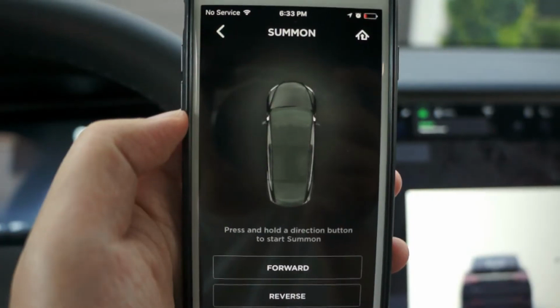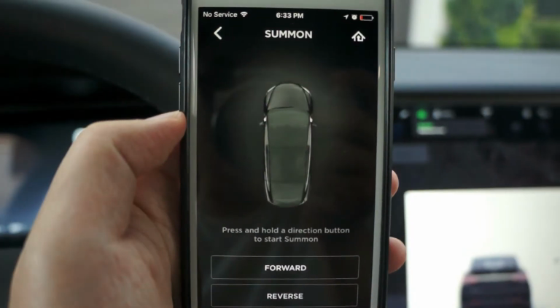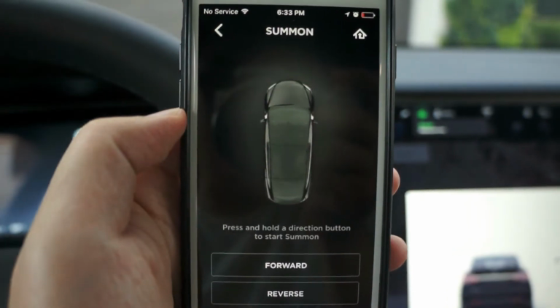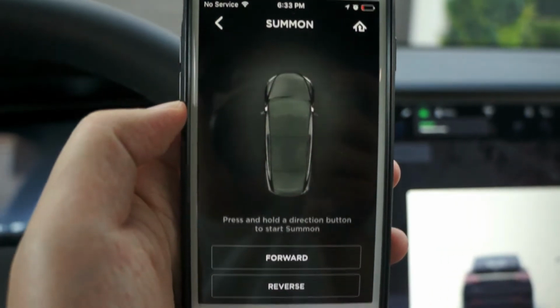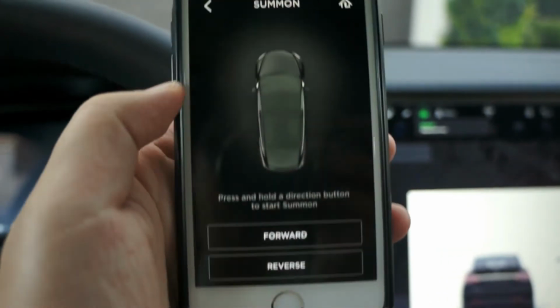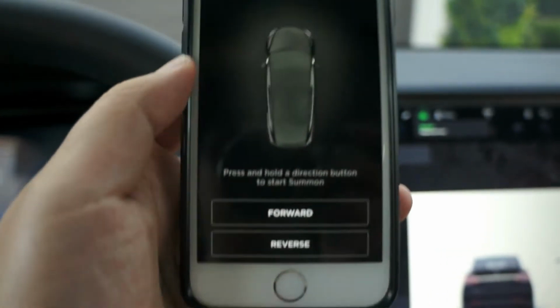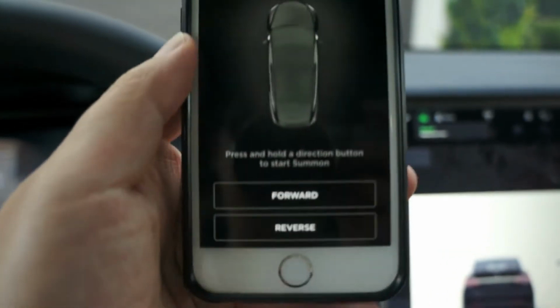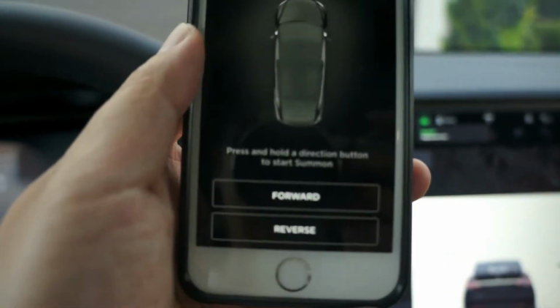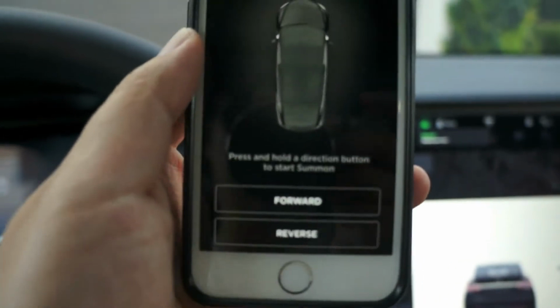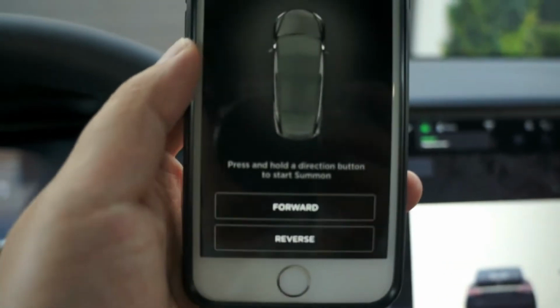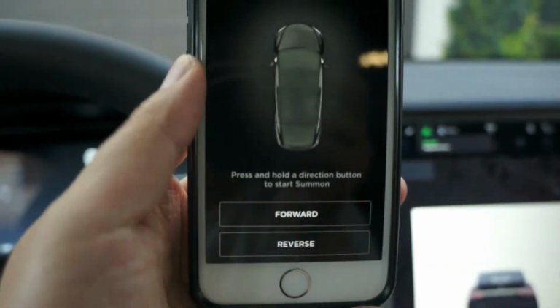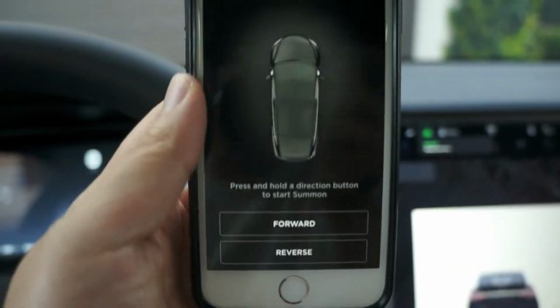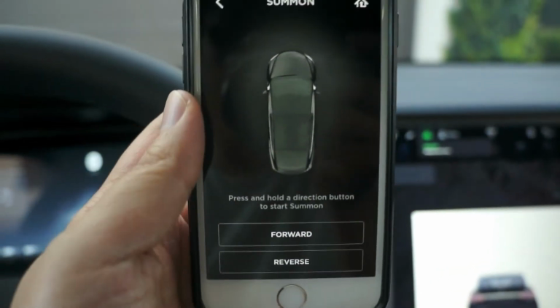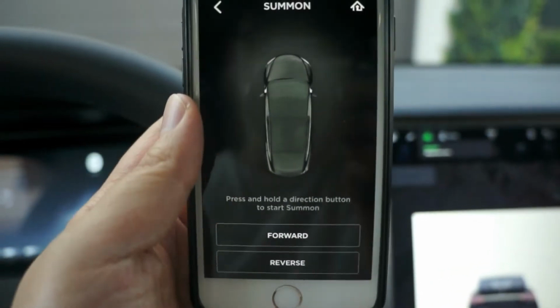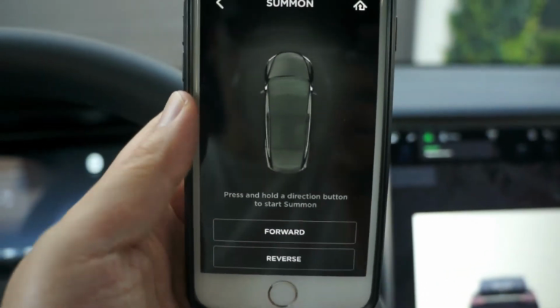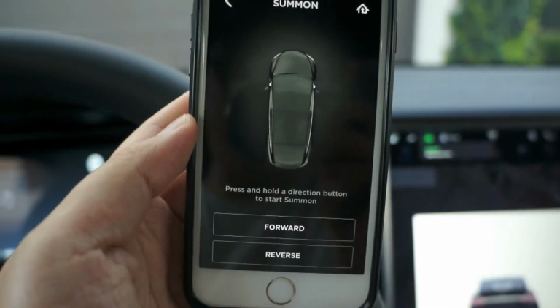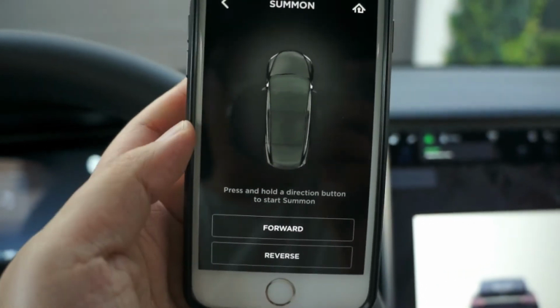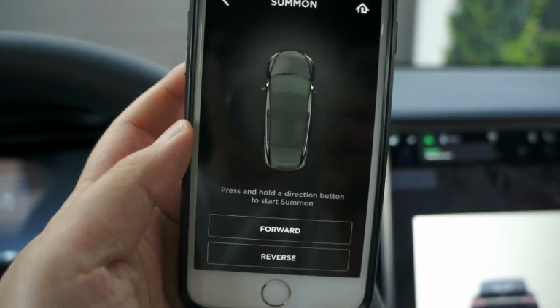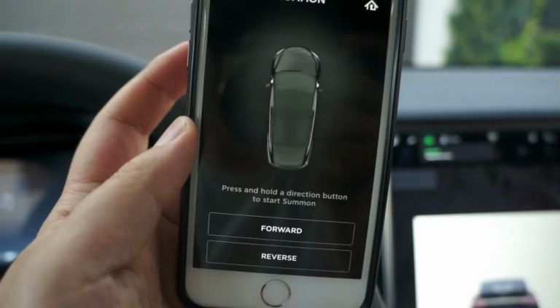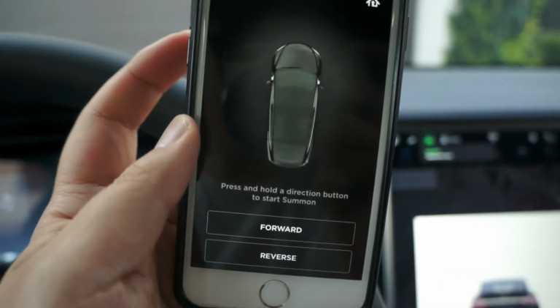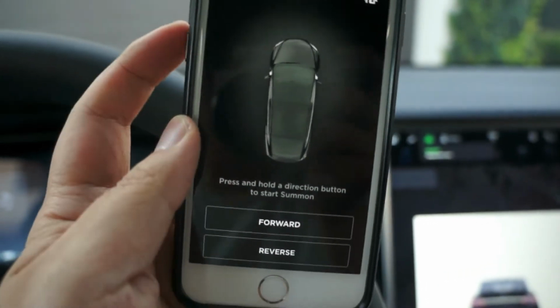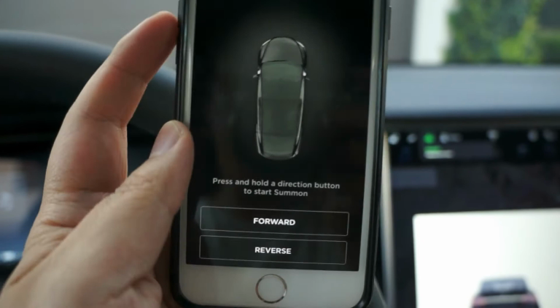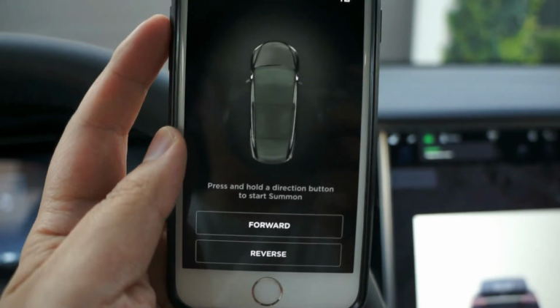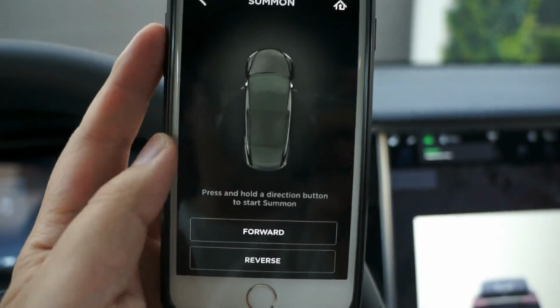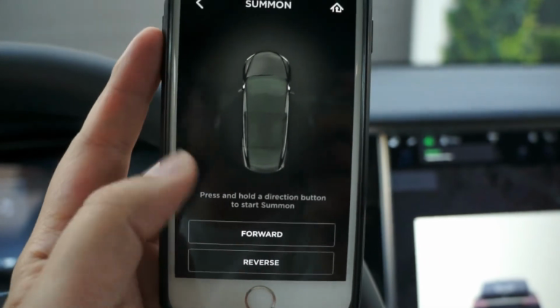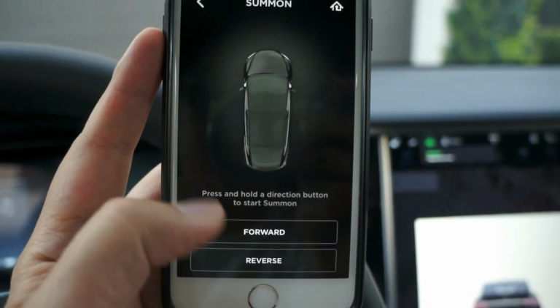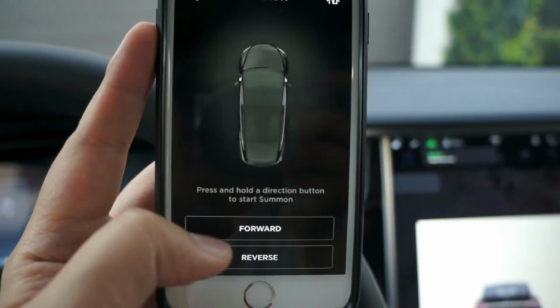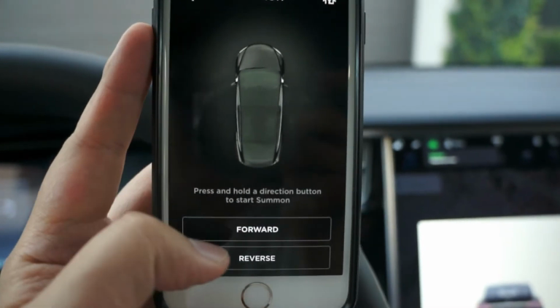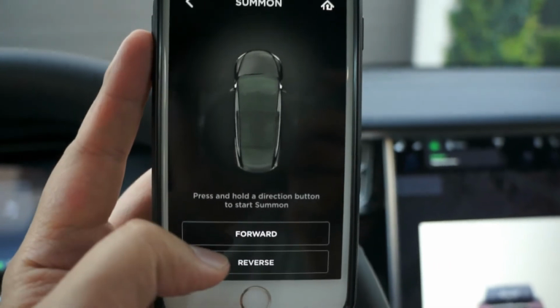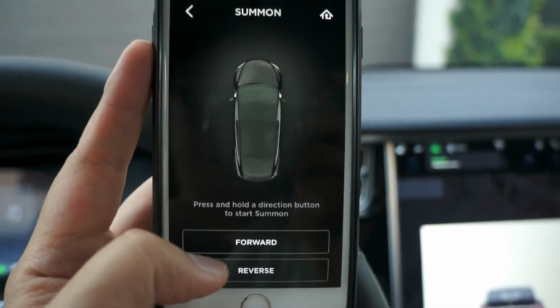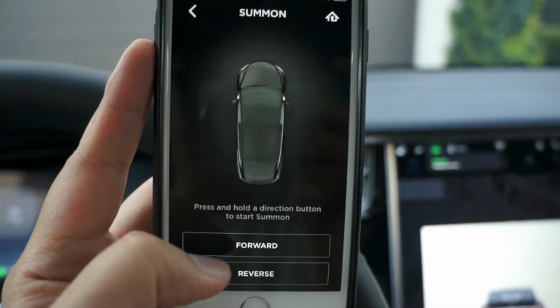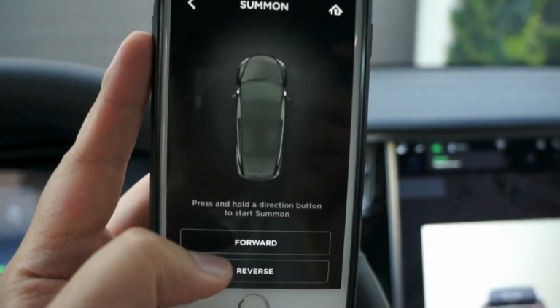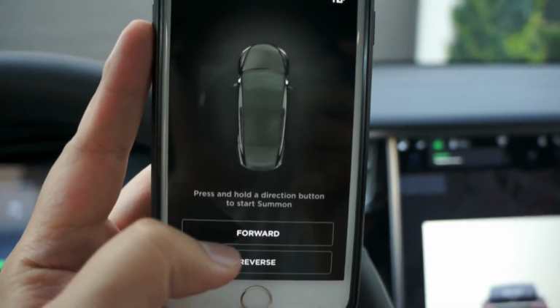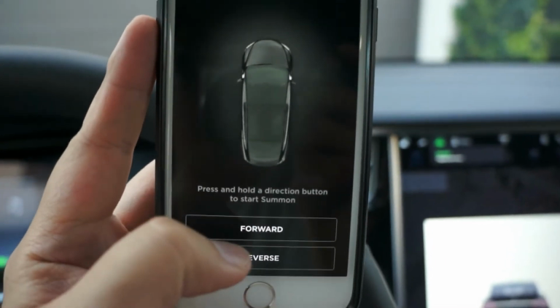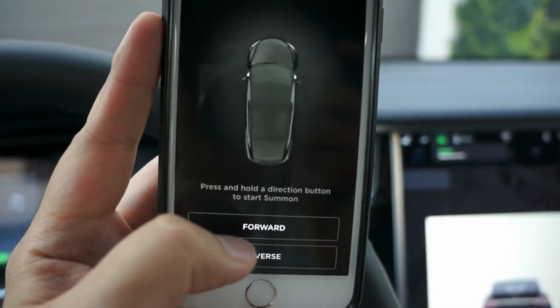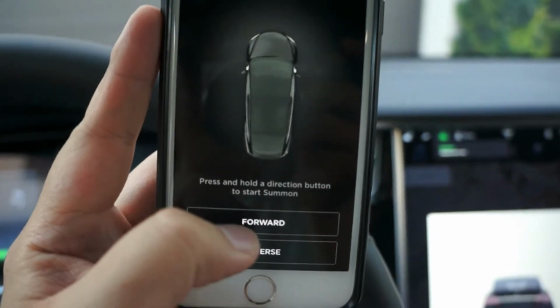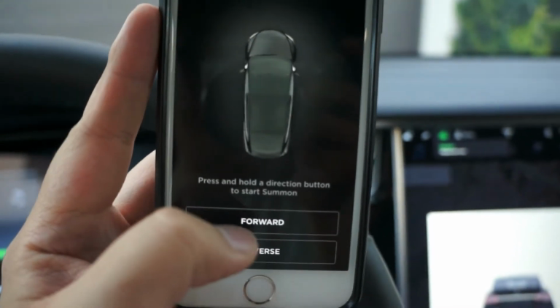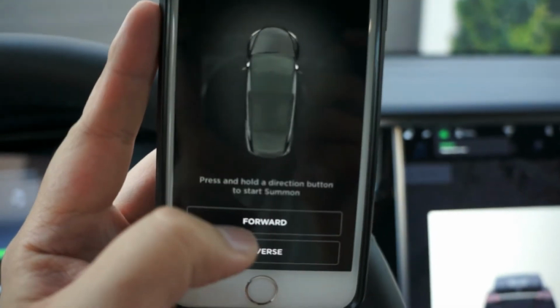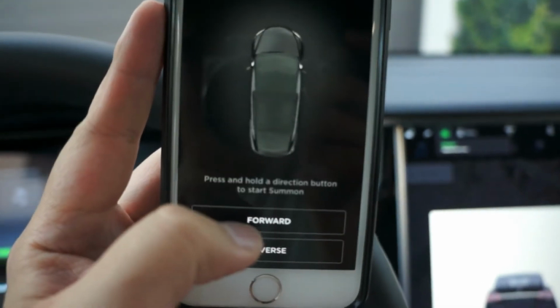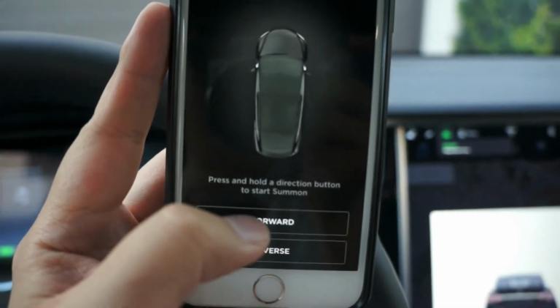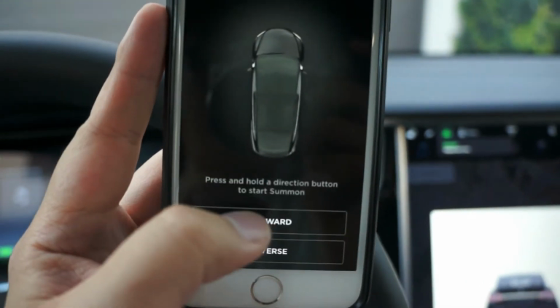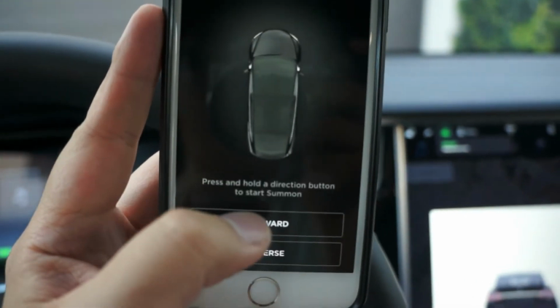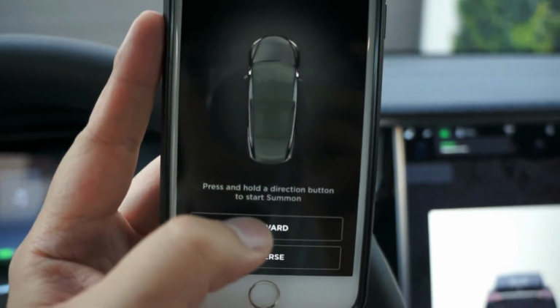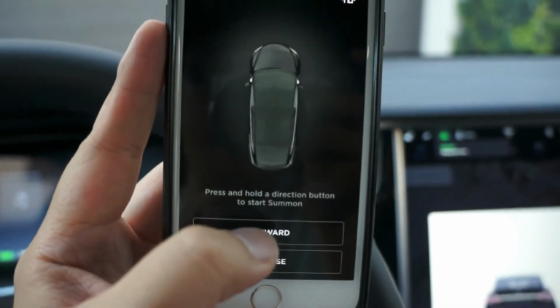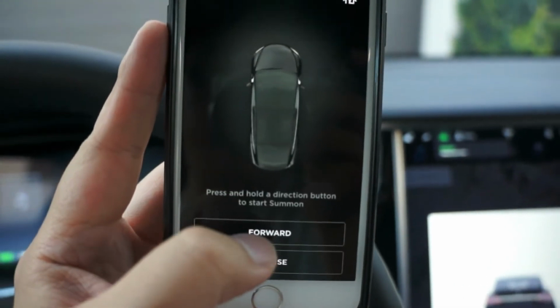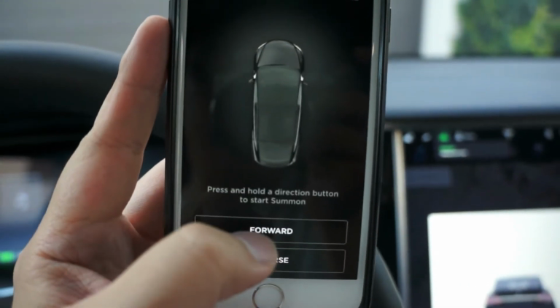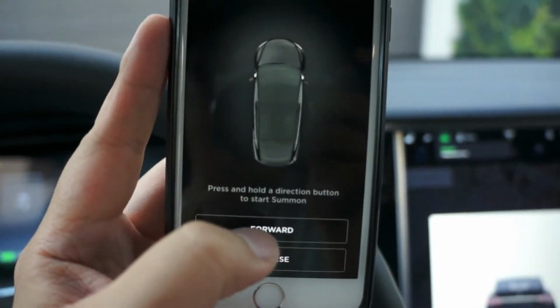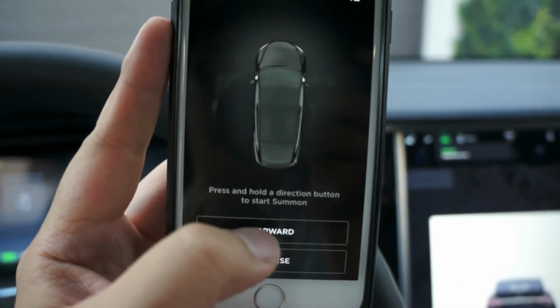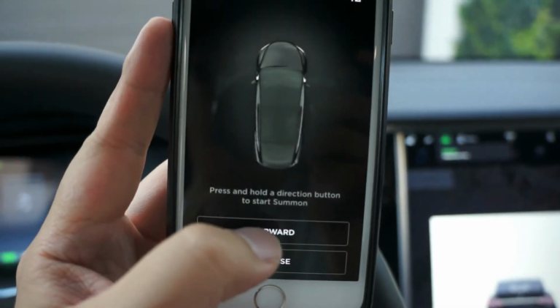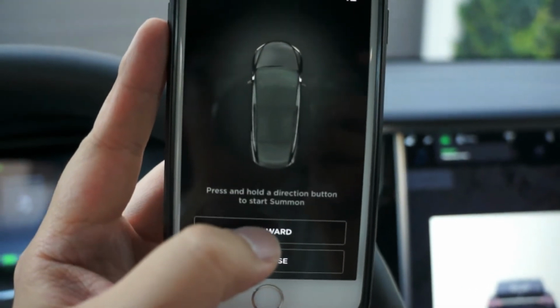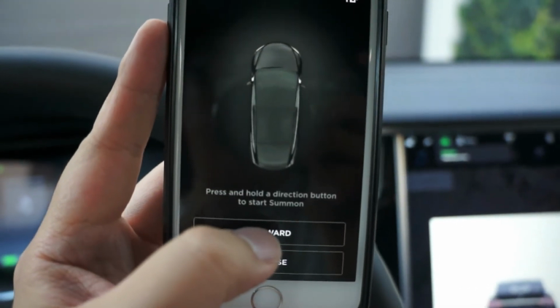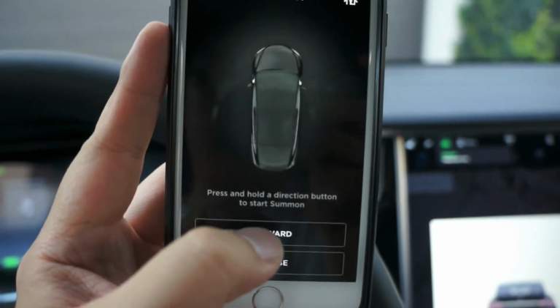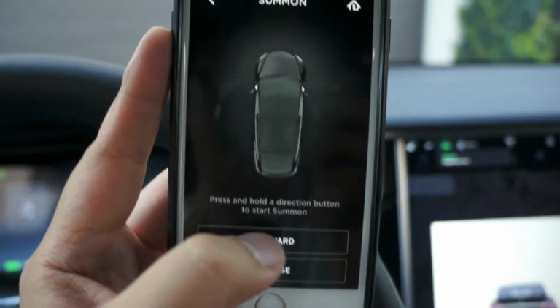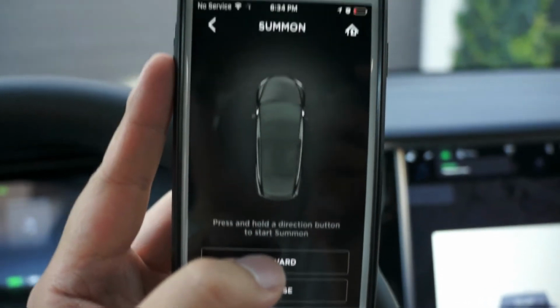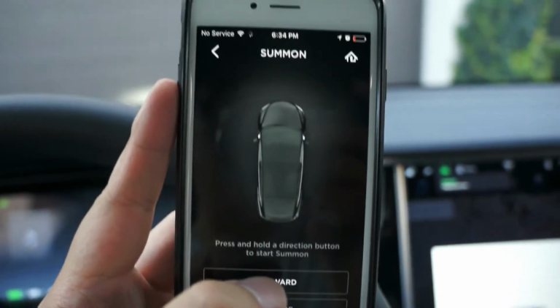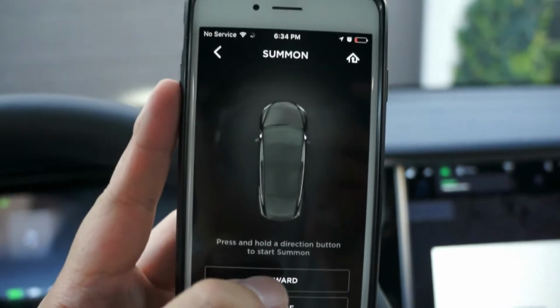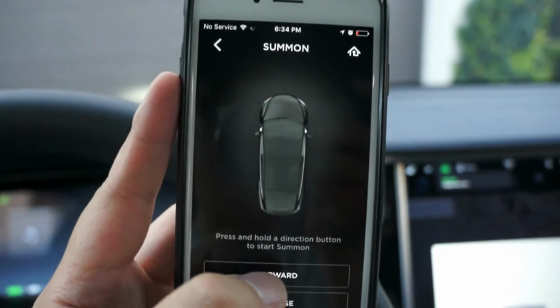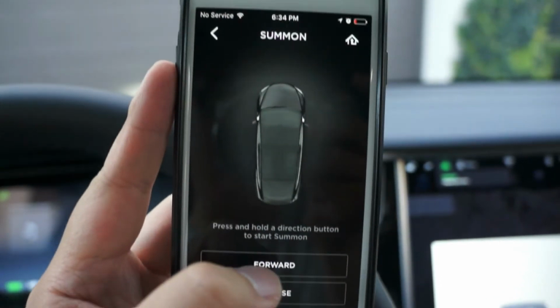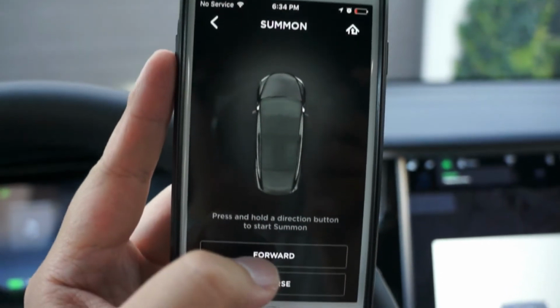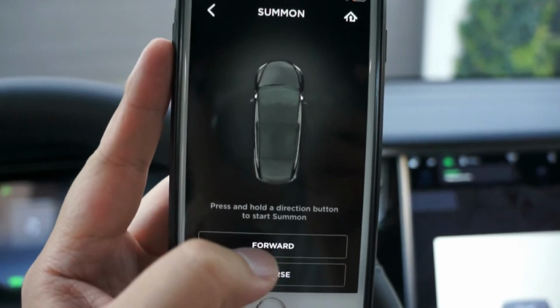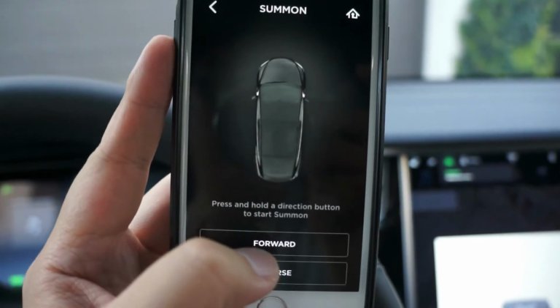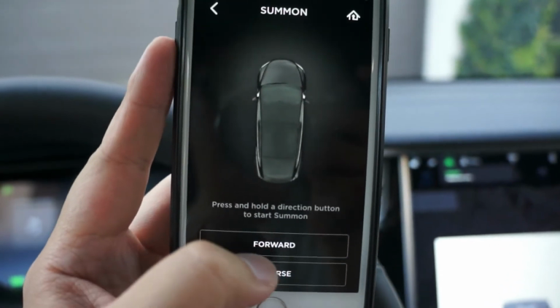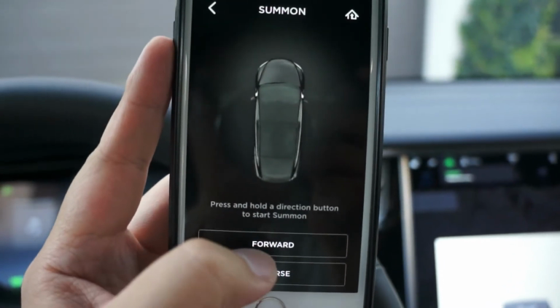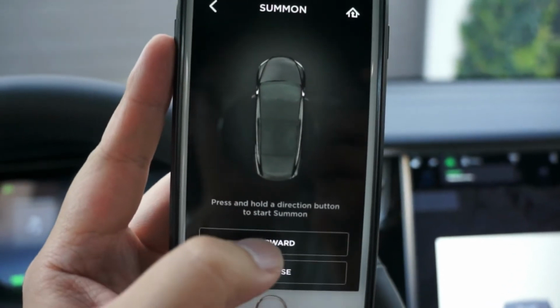Okay, now I'm in the car. It doesn't matter if I'm in the car or not, but I'm going to use this forward button to park my car into the garage.